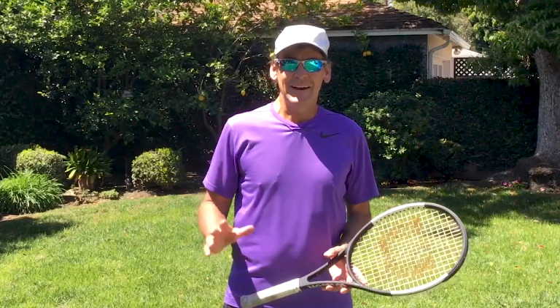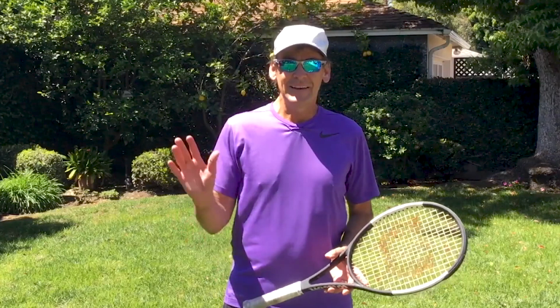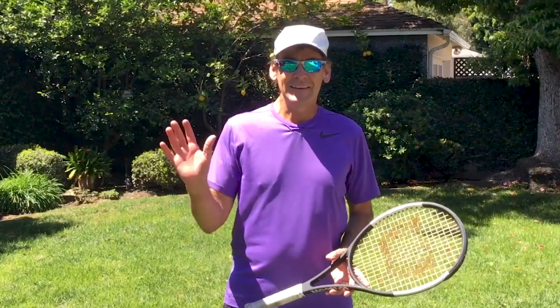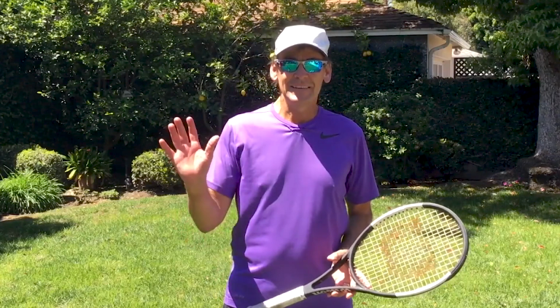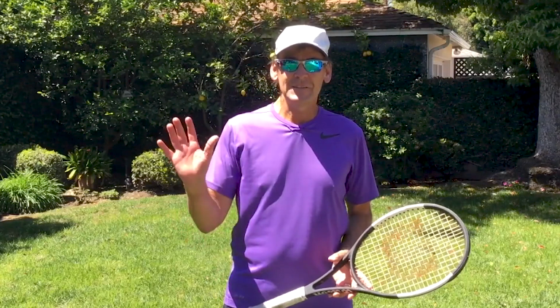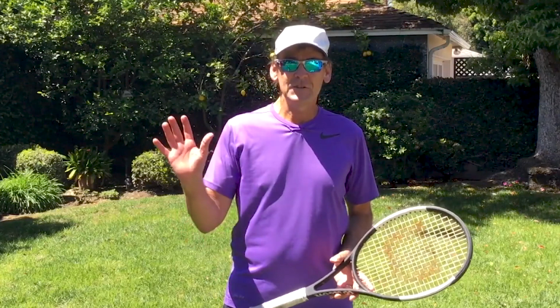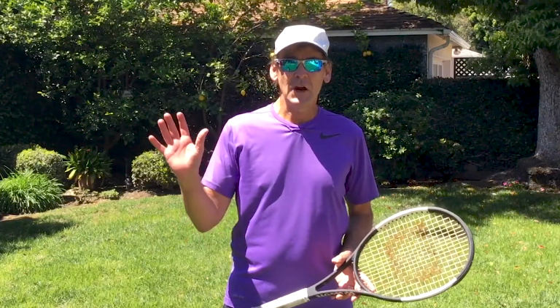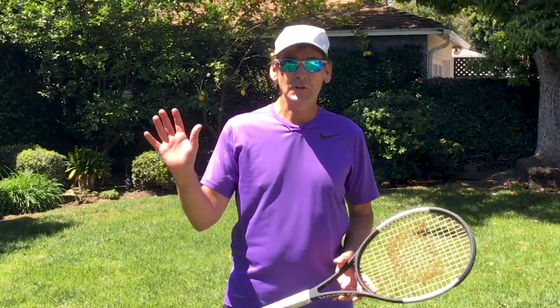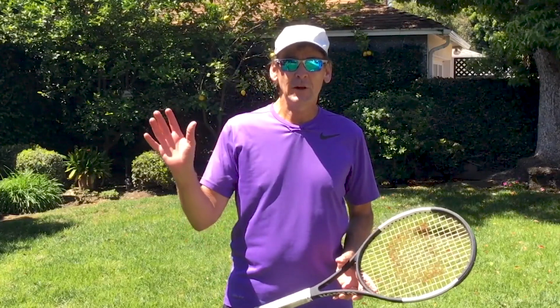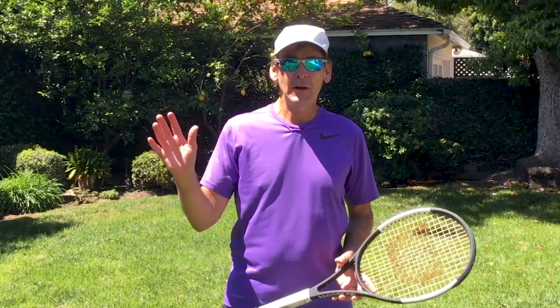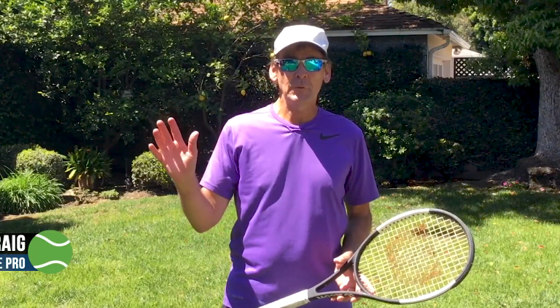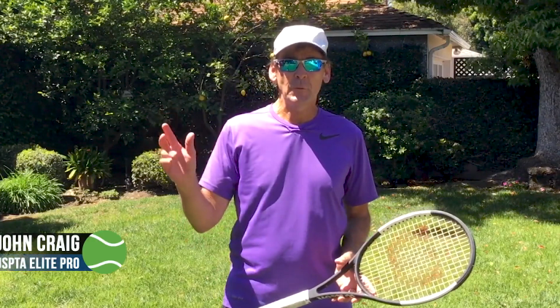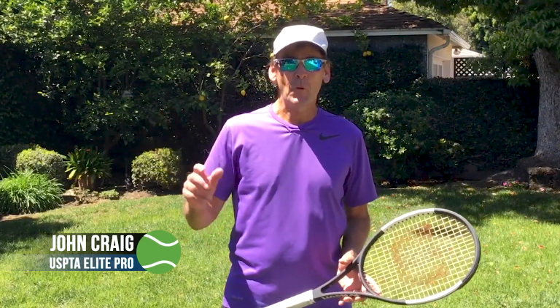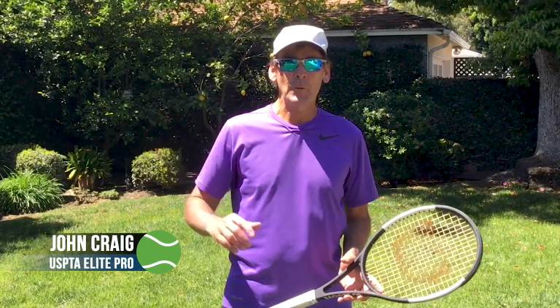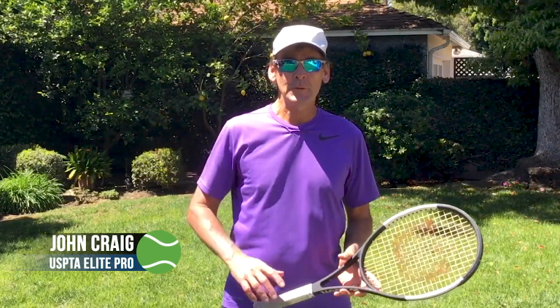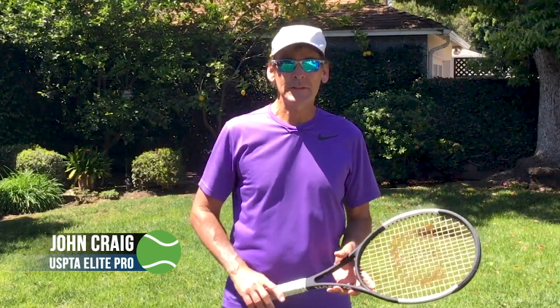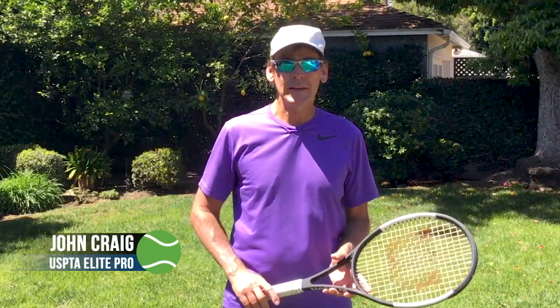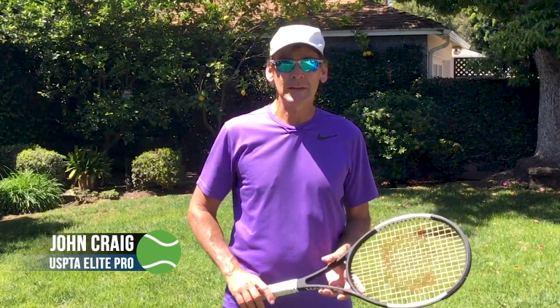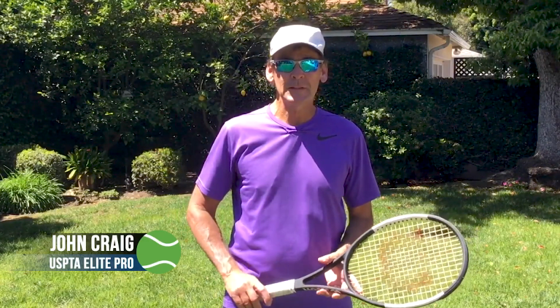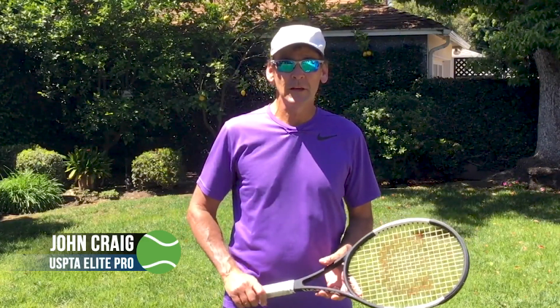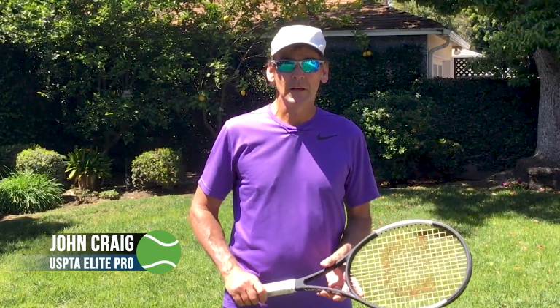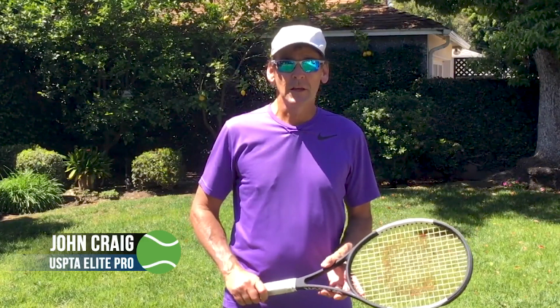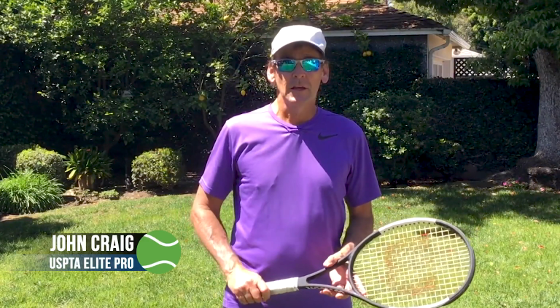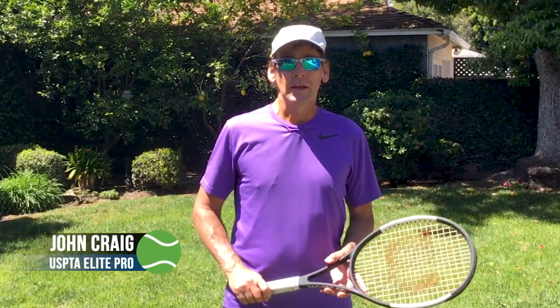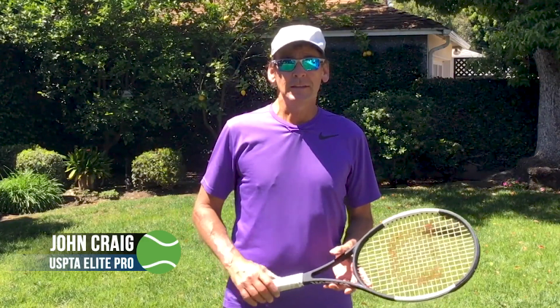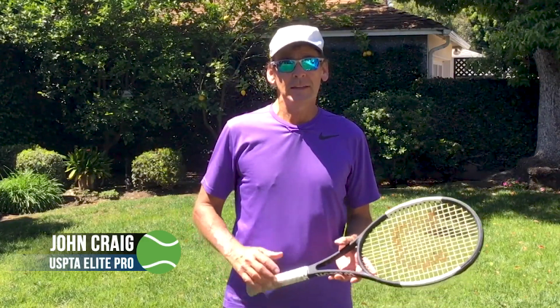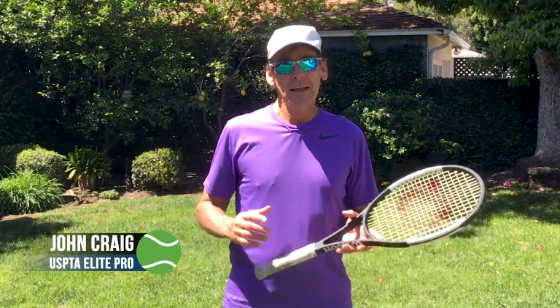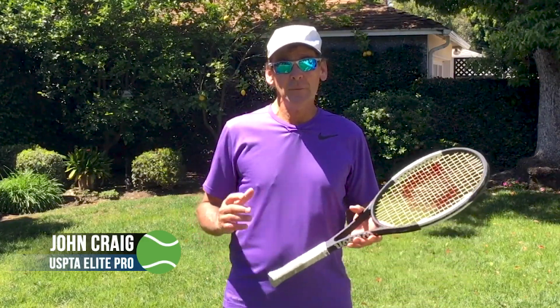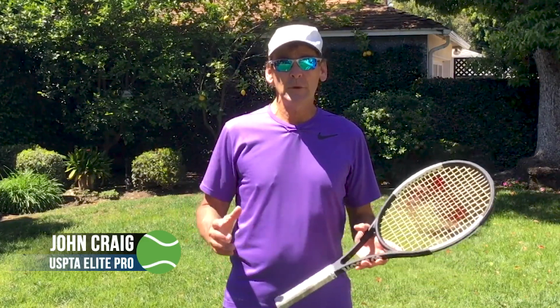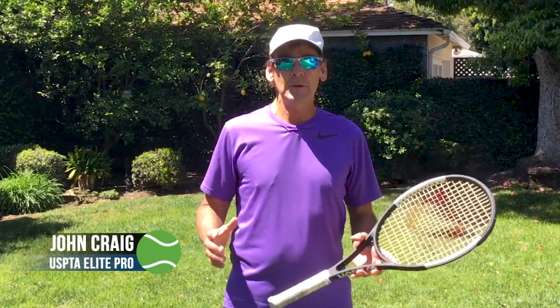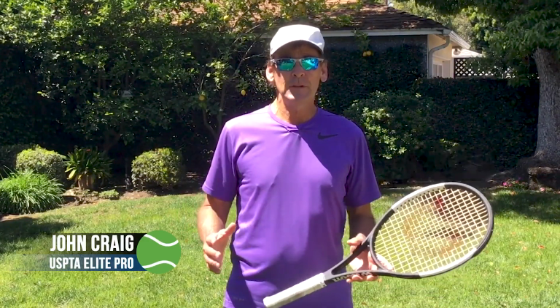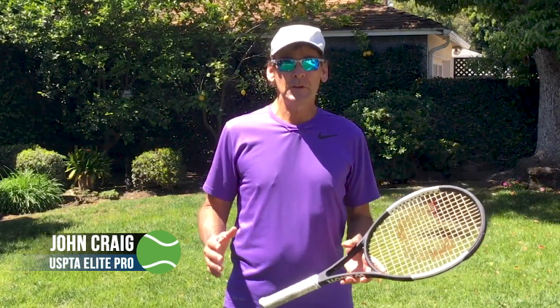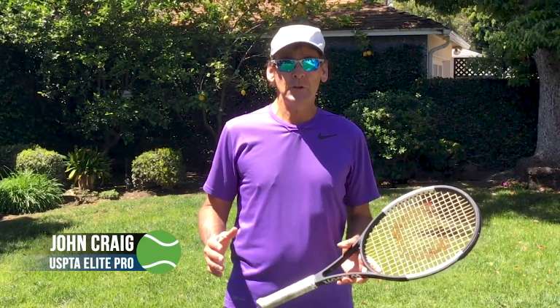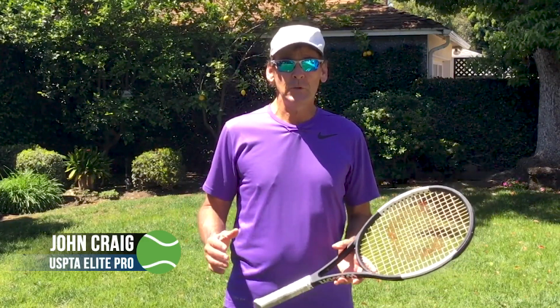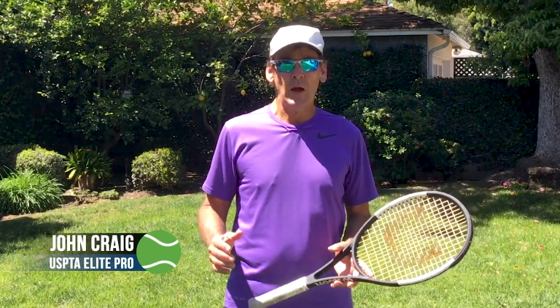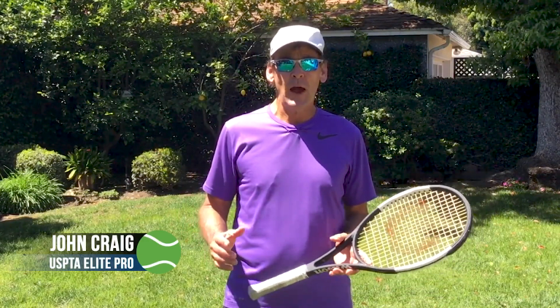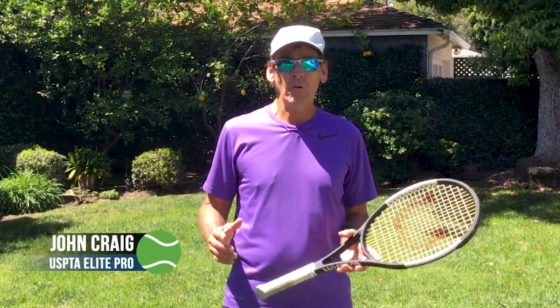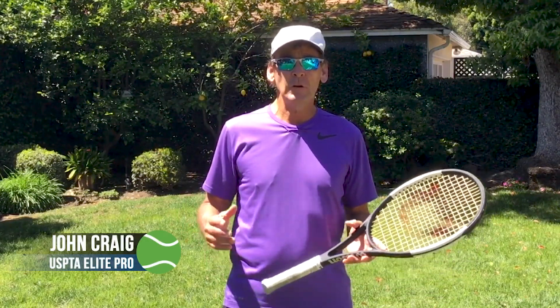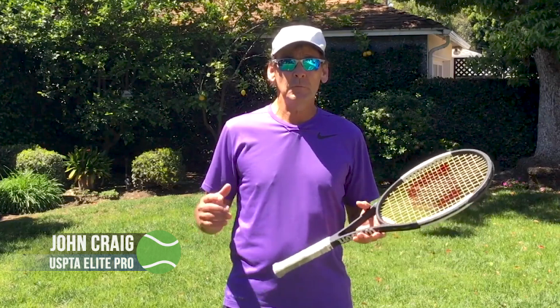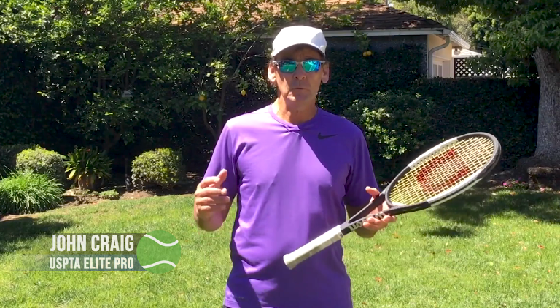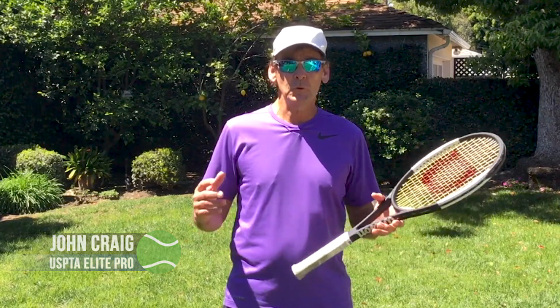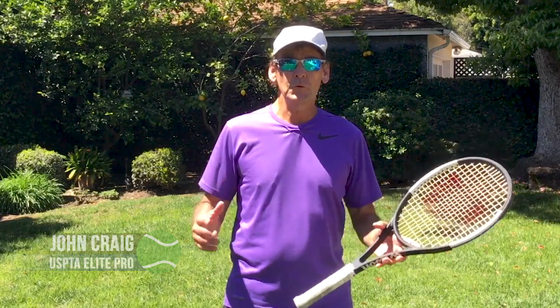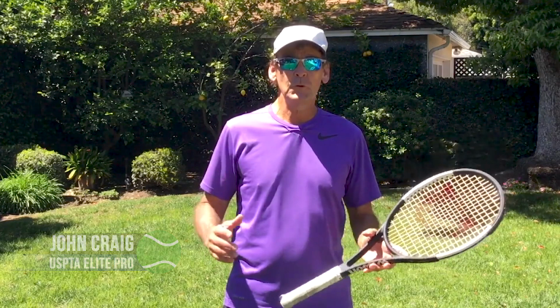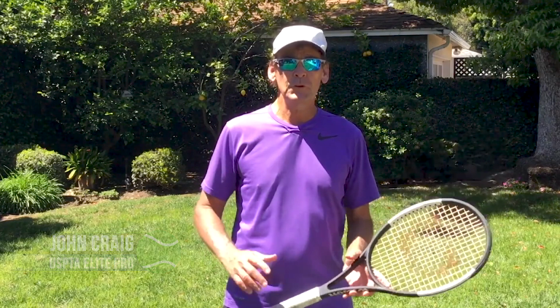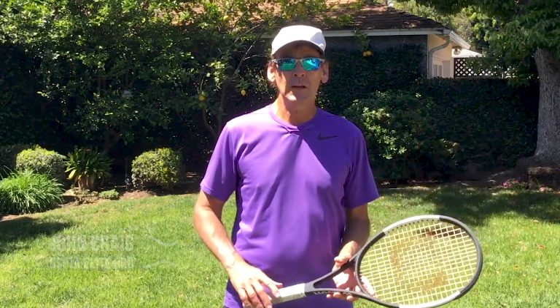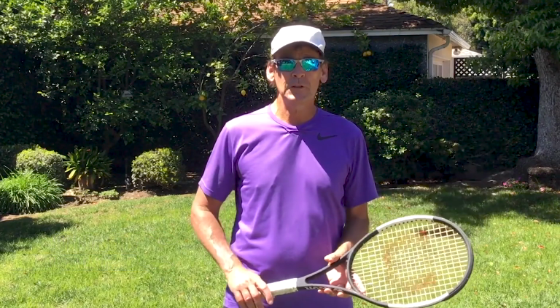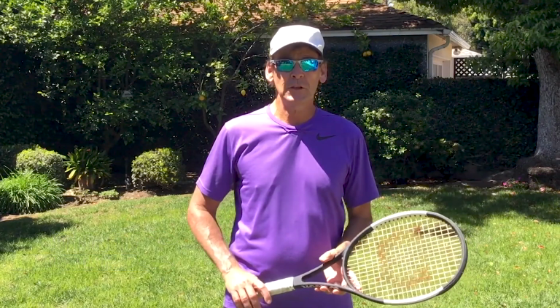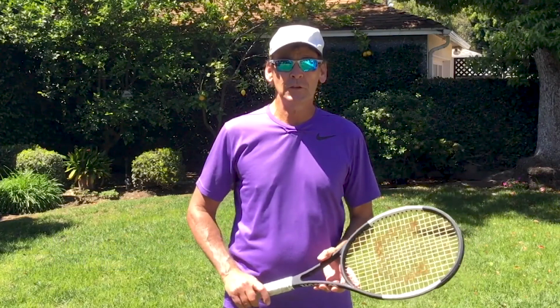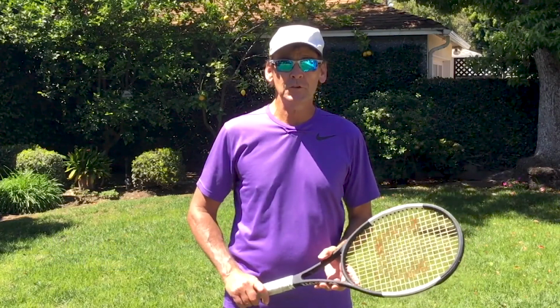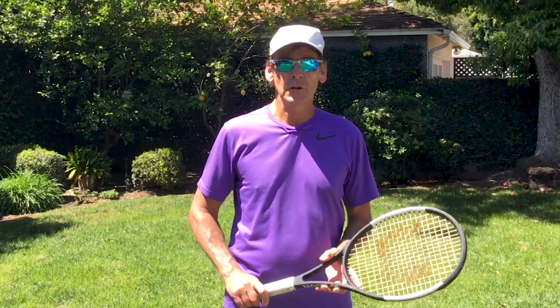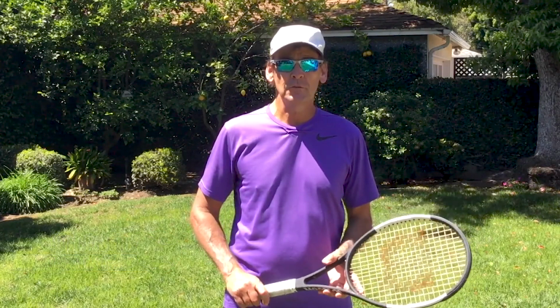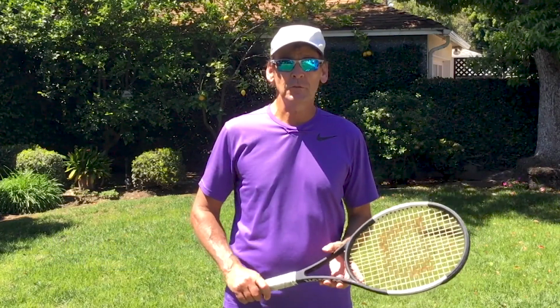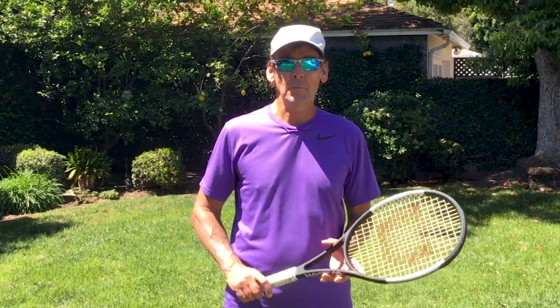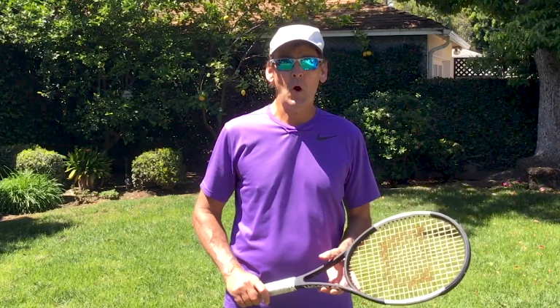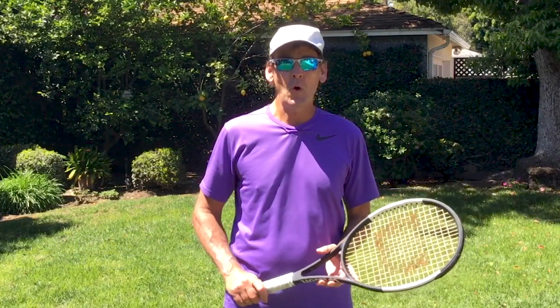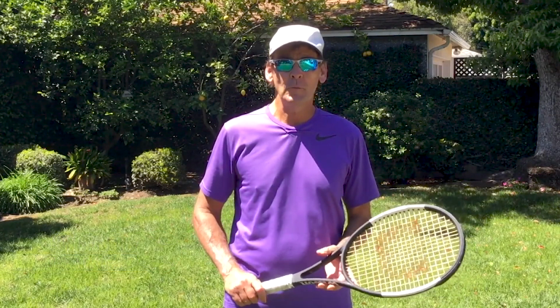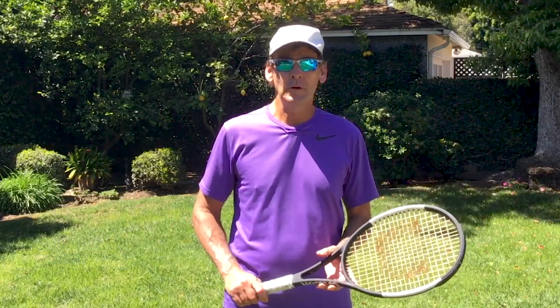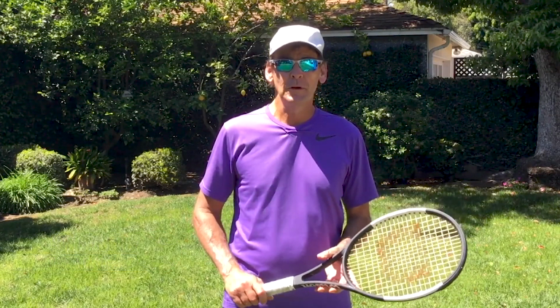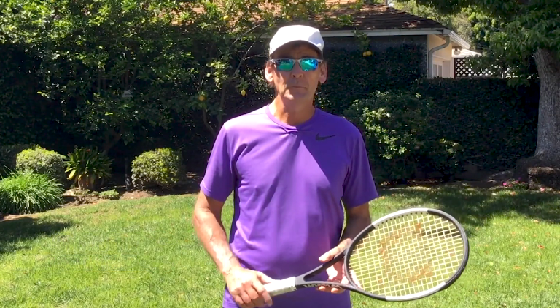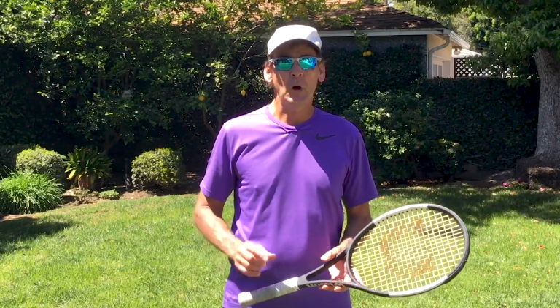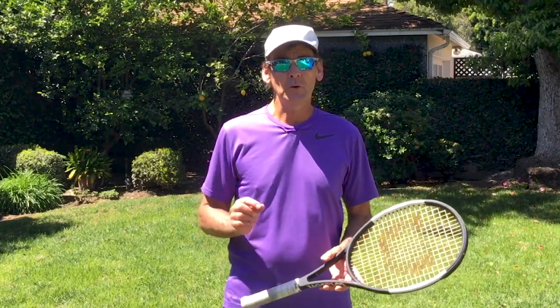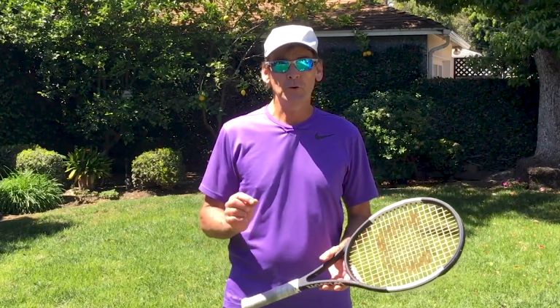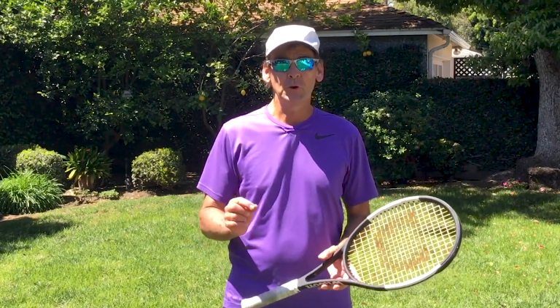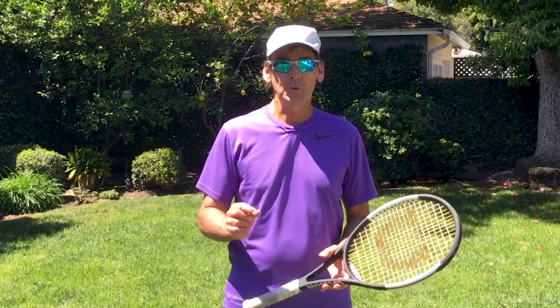Hi, this is John Craig with Performance Plus Tennis, and today I'm going to be teaching you how to improve your tennis skills from home, part two.